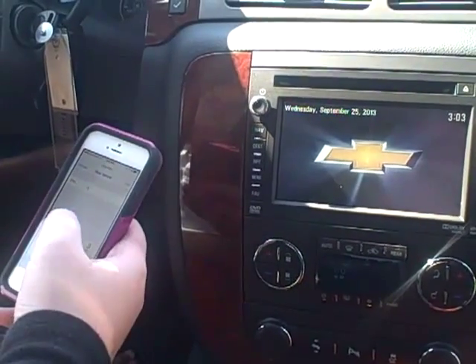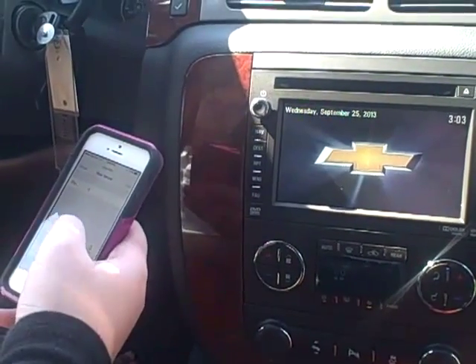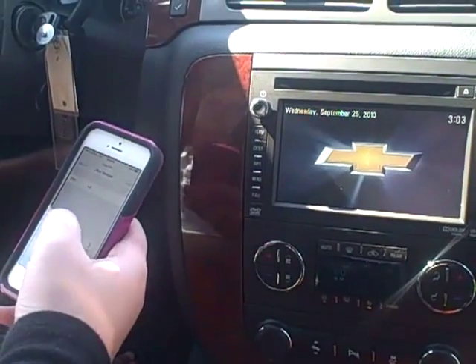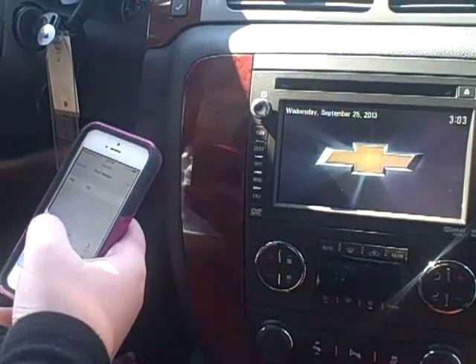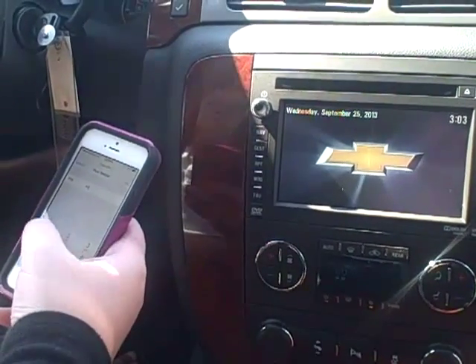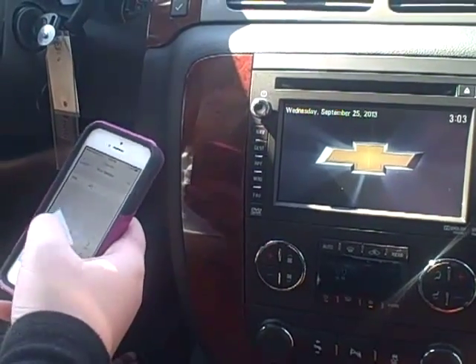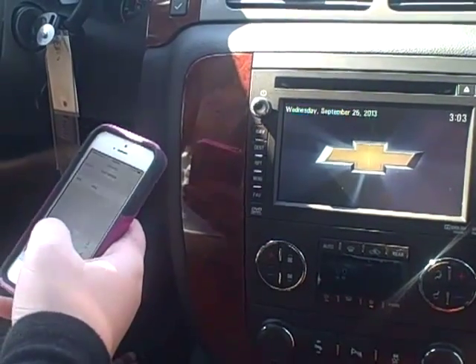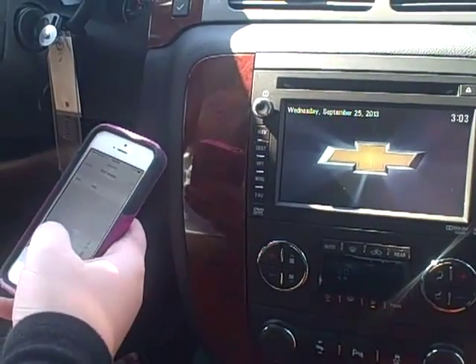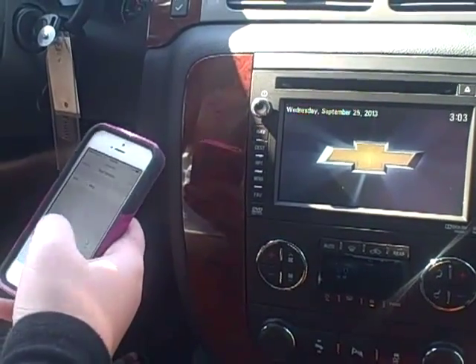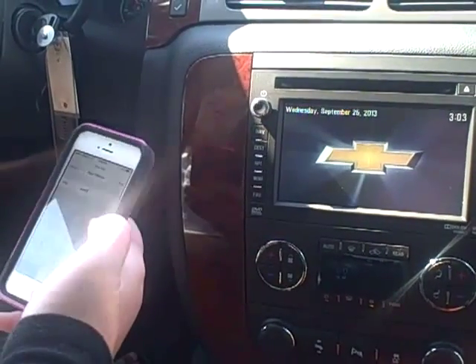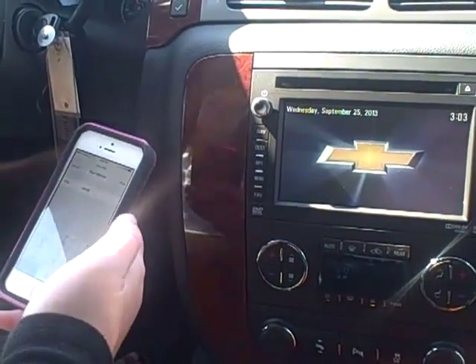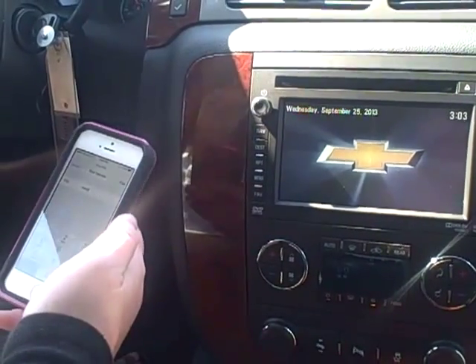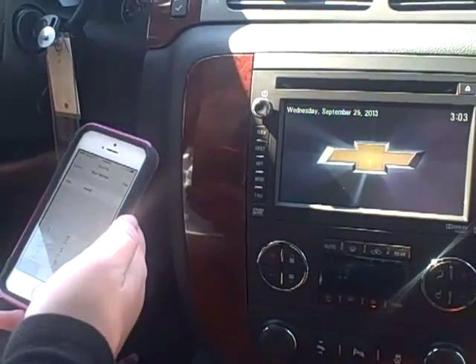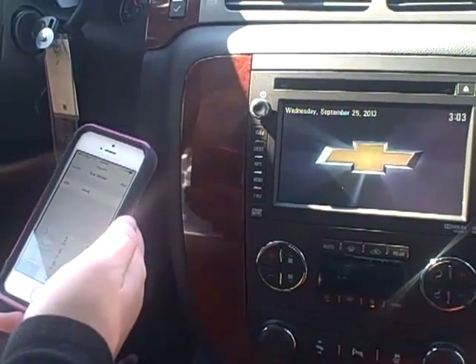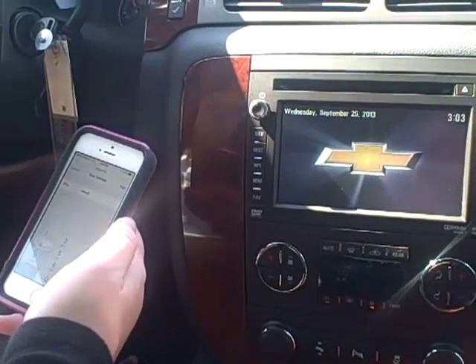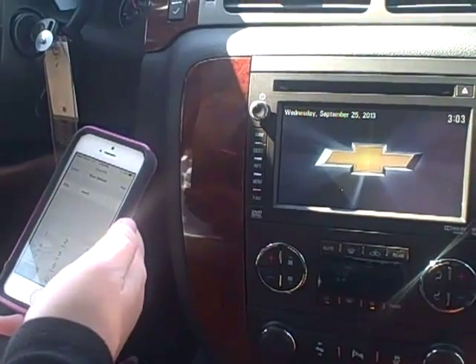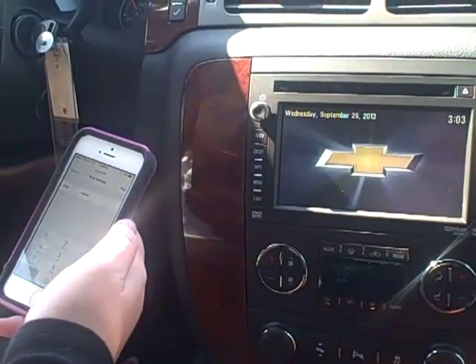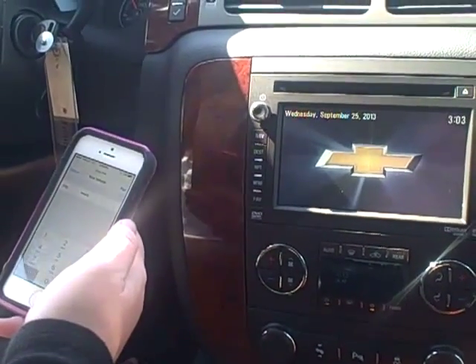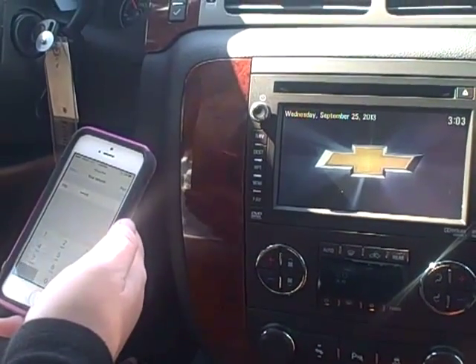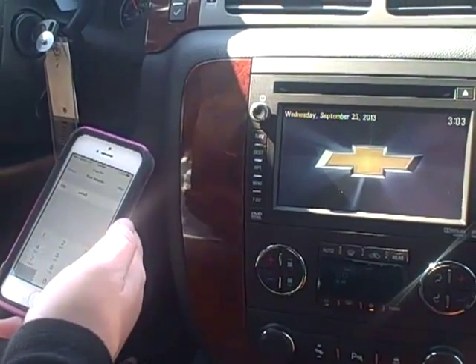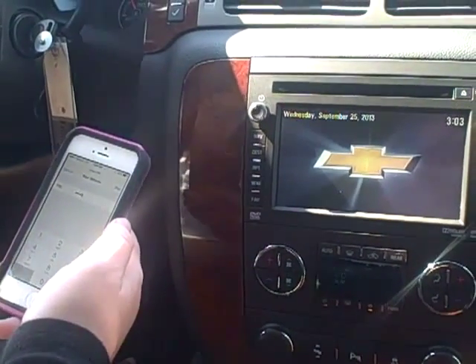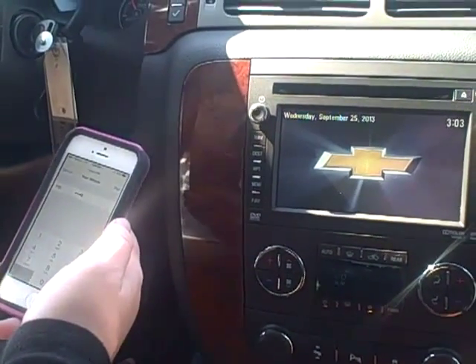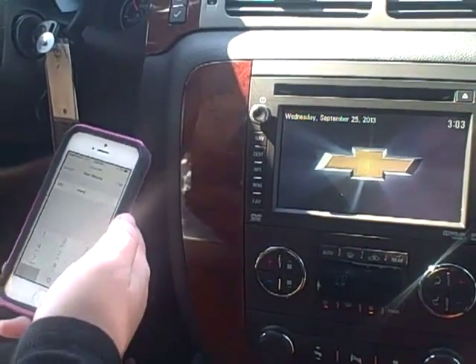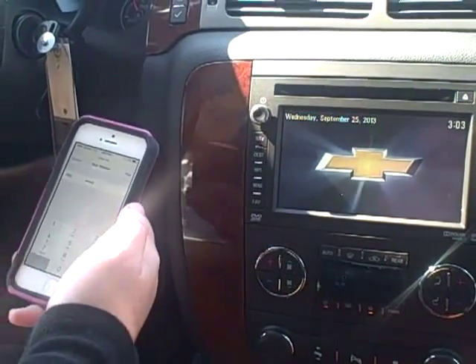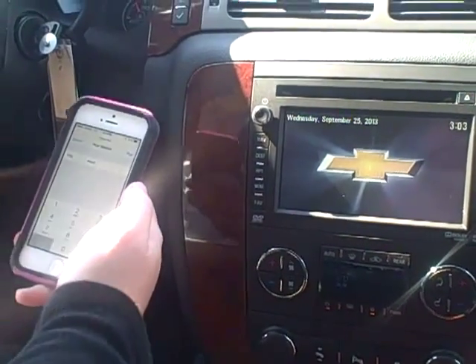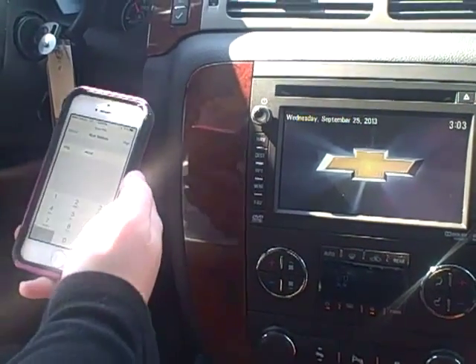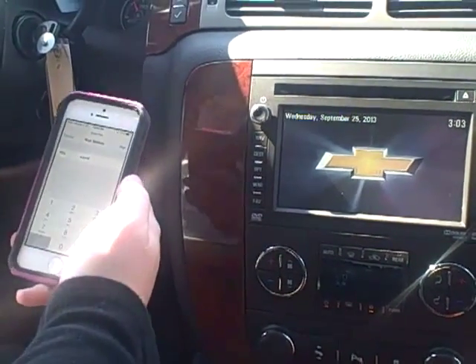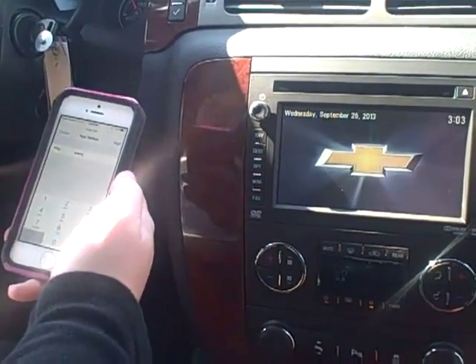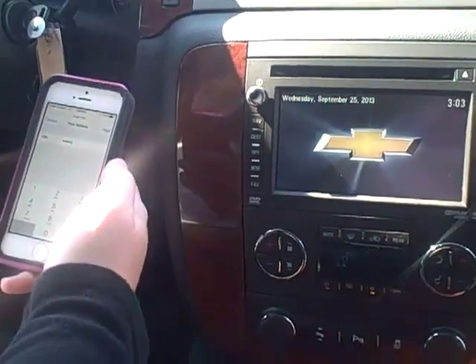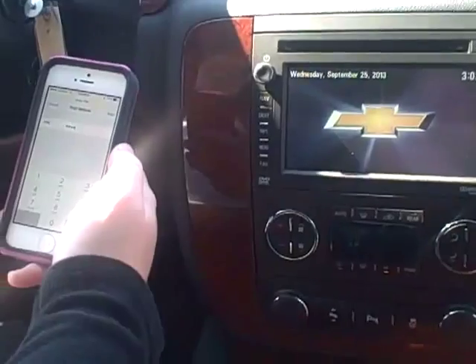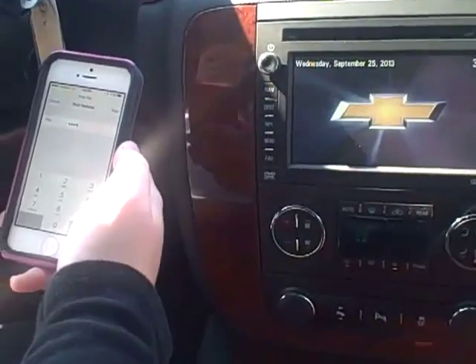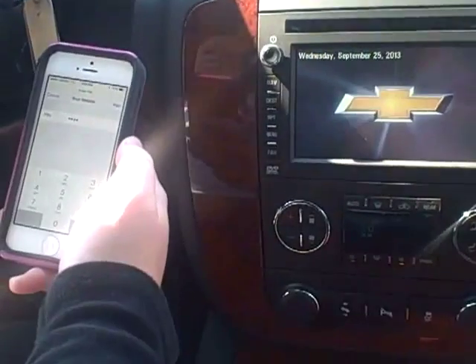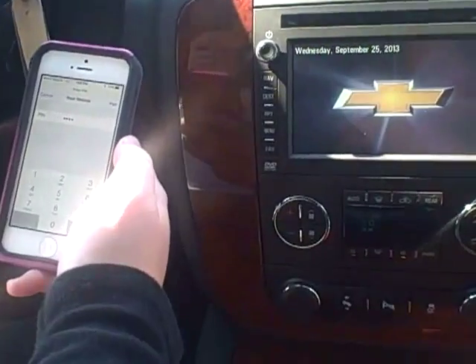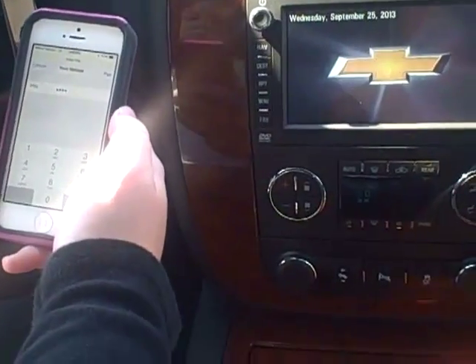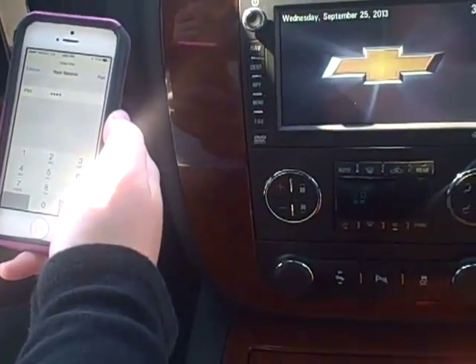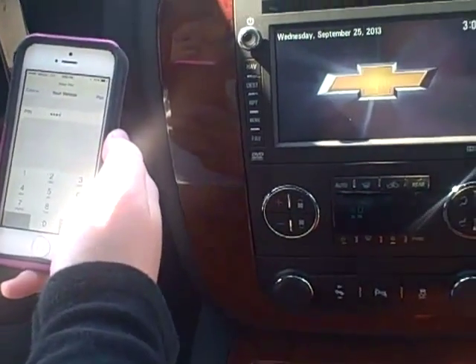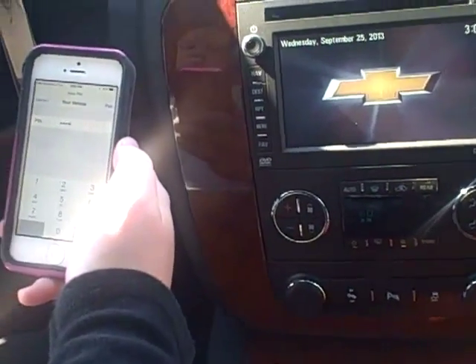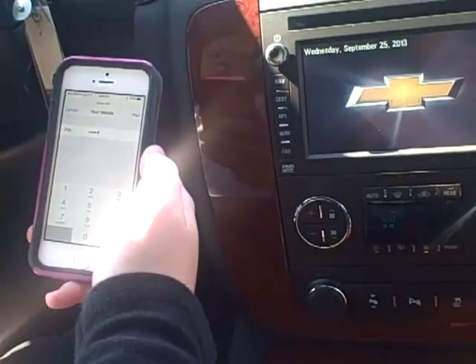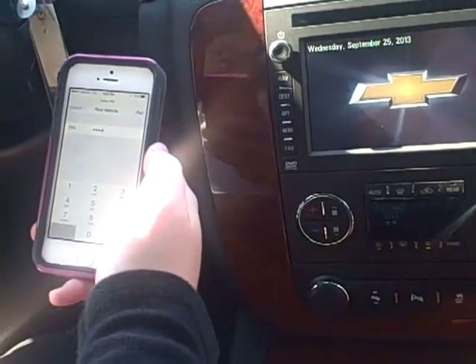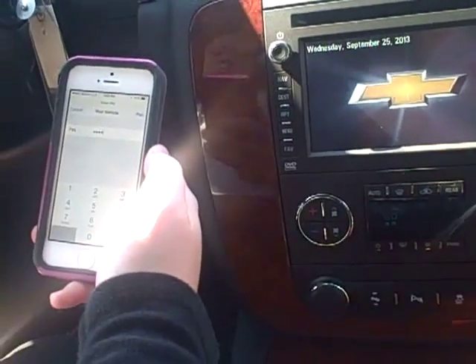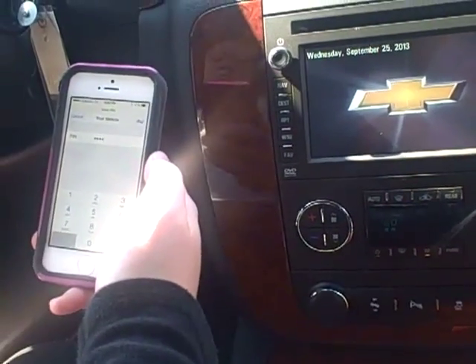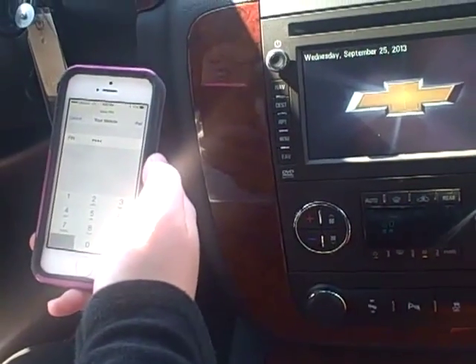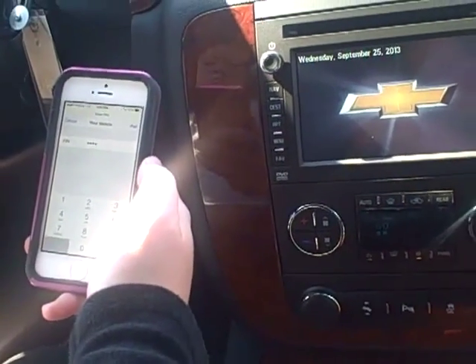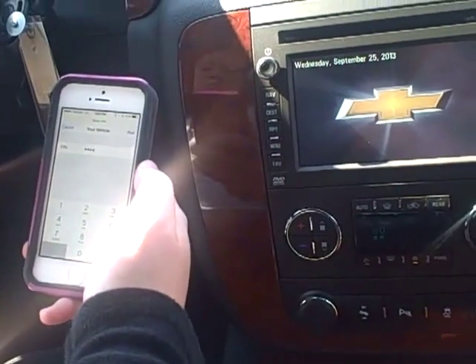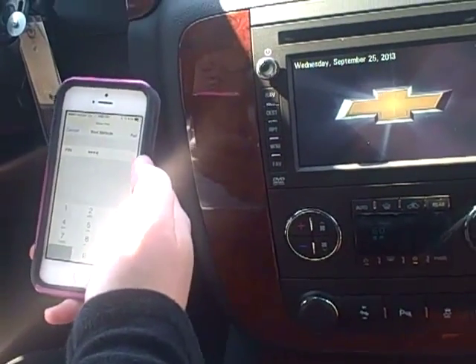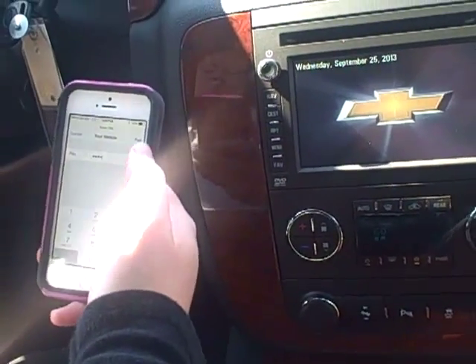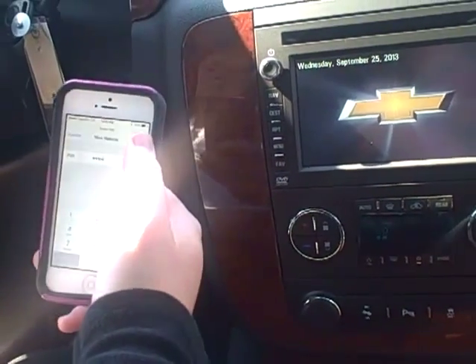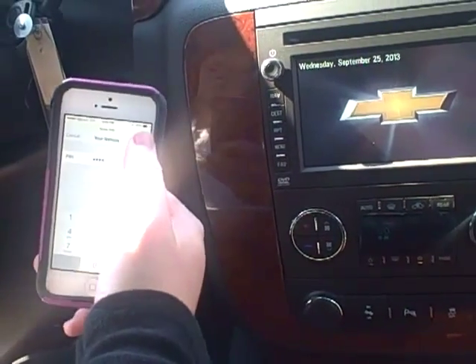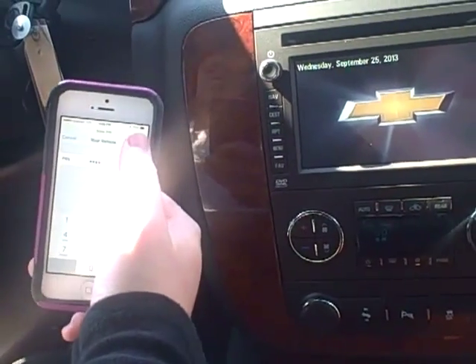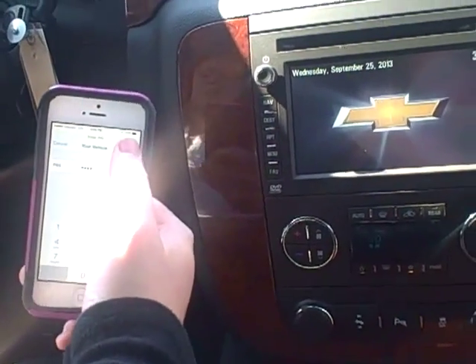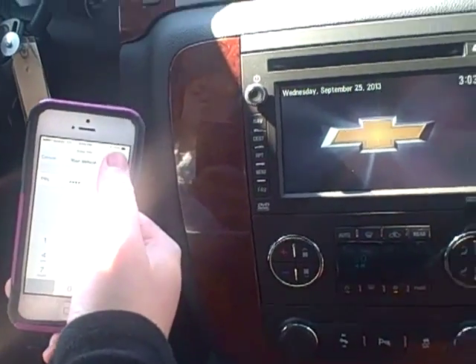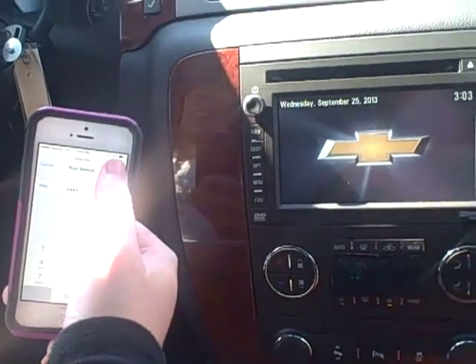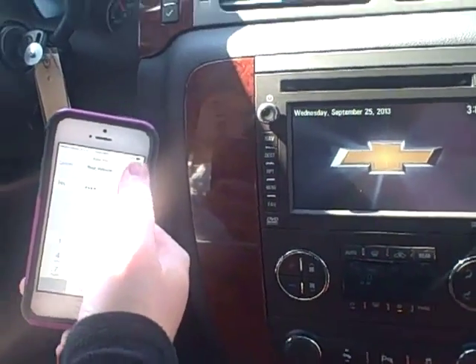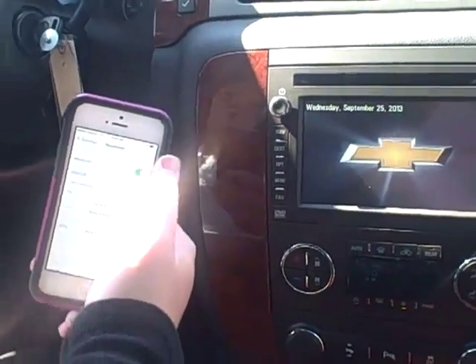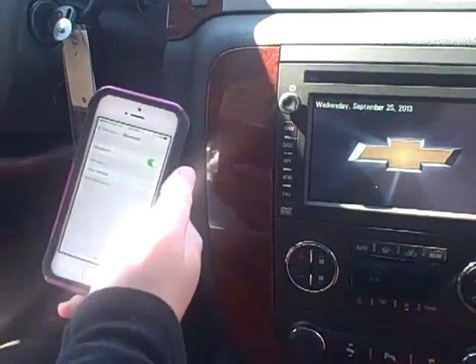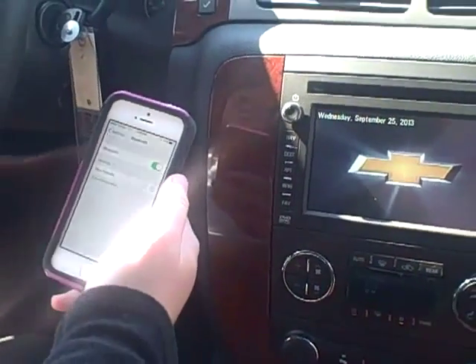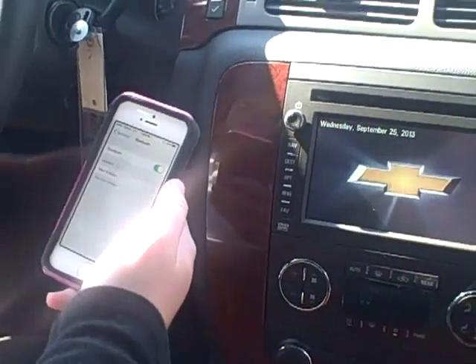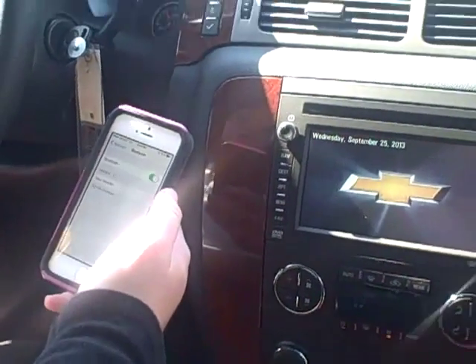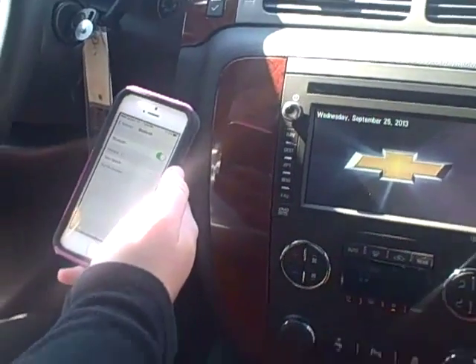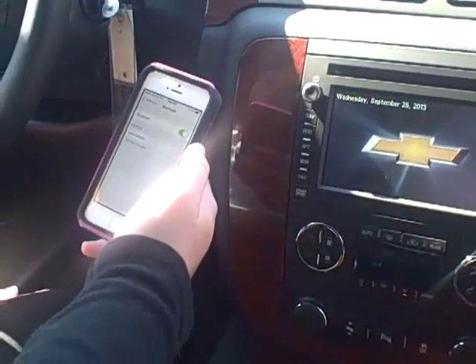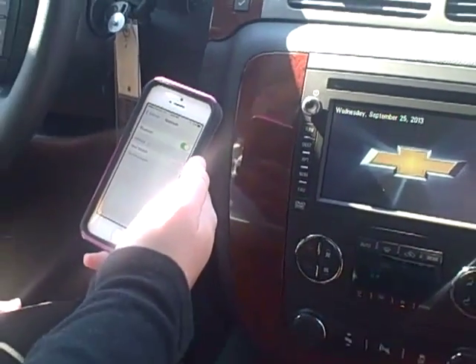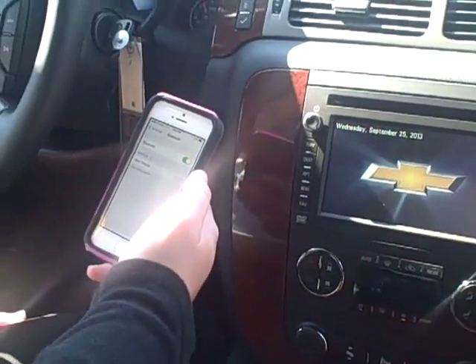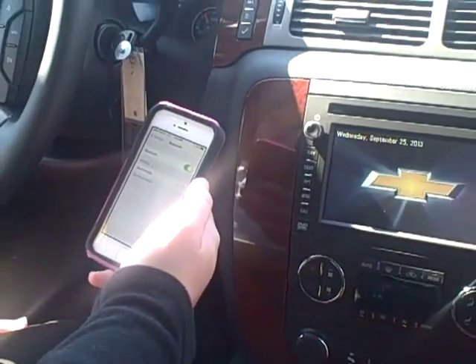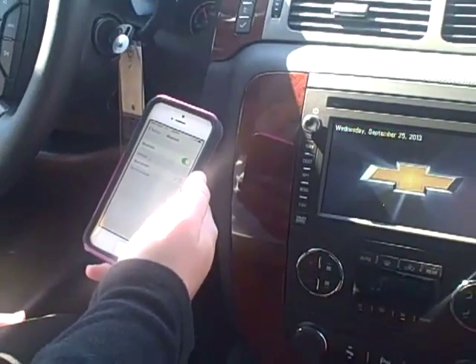Again, the code is 4248. And then hit pair once you enter that code.